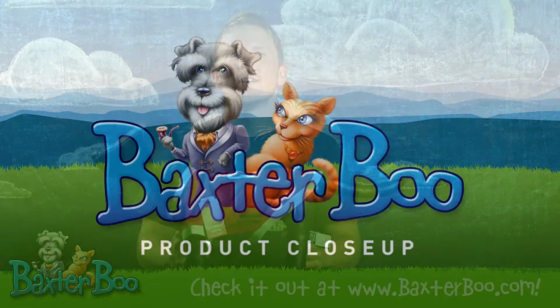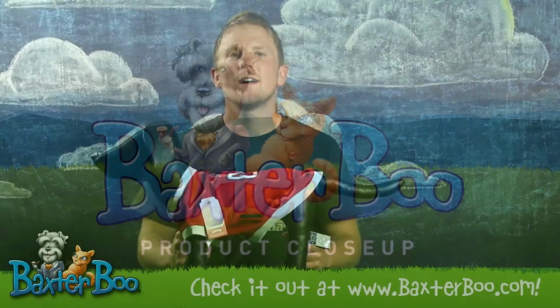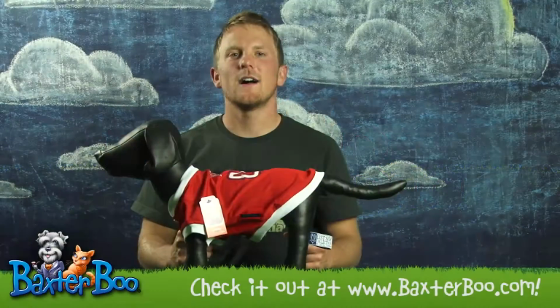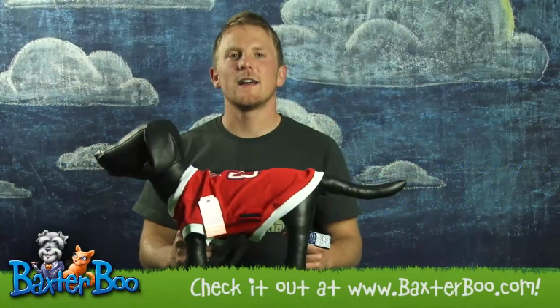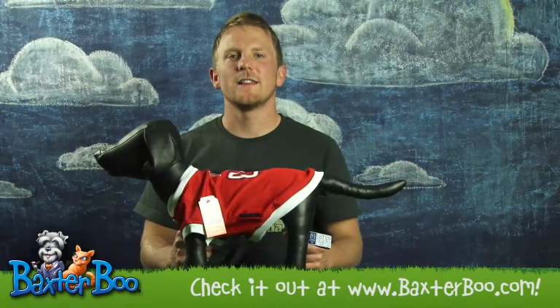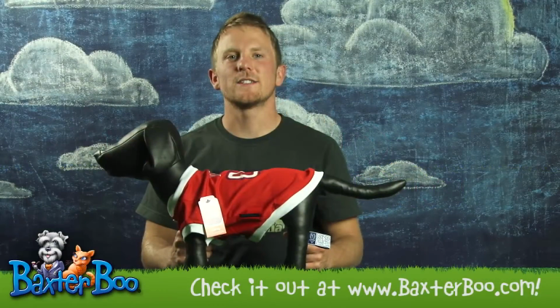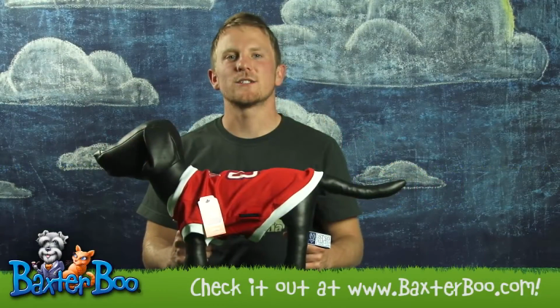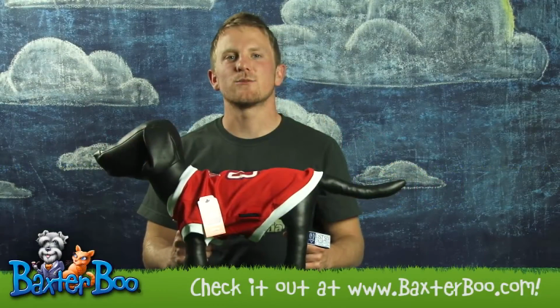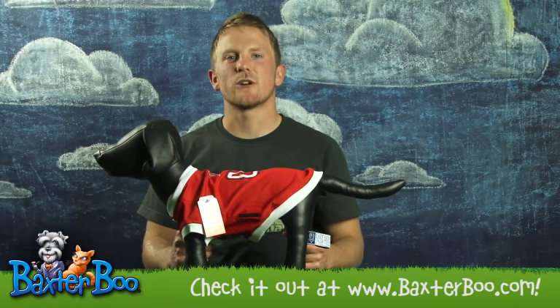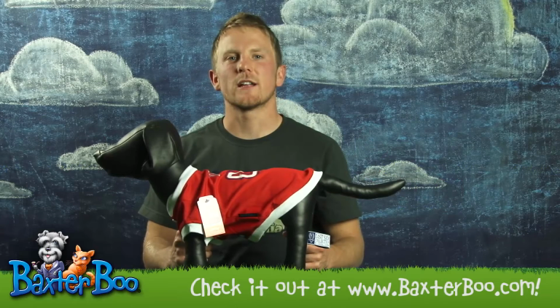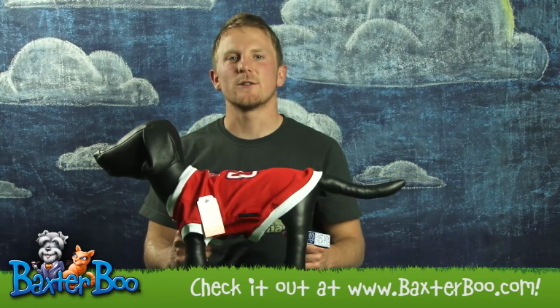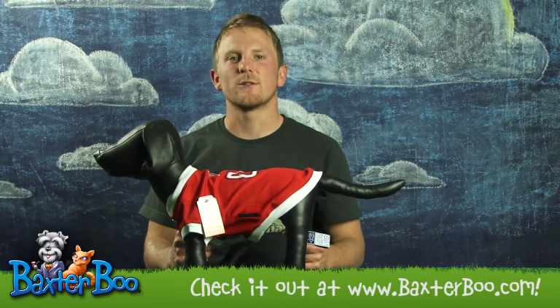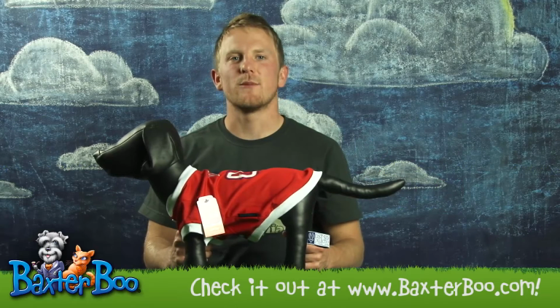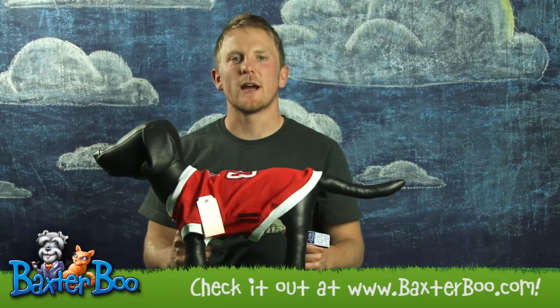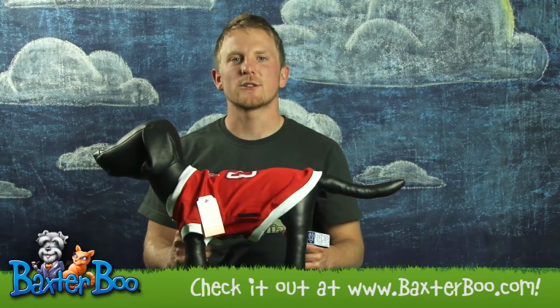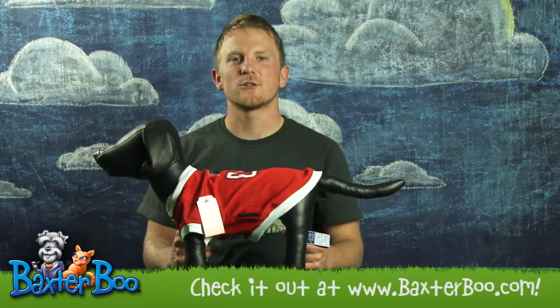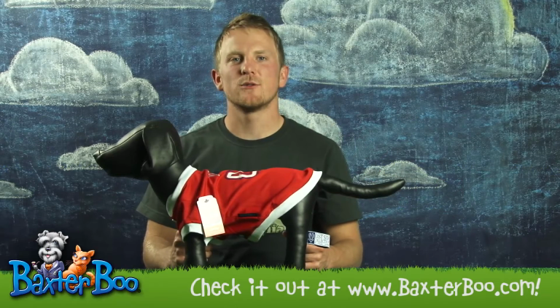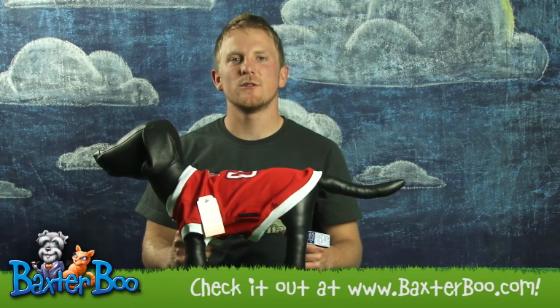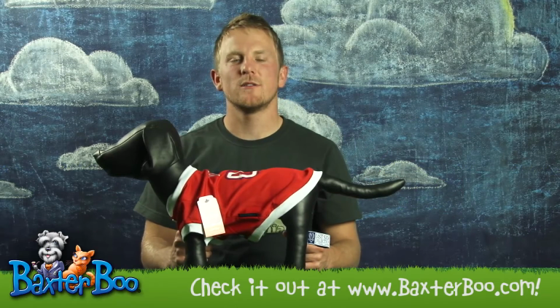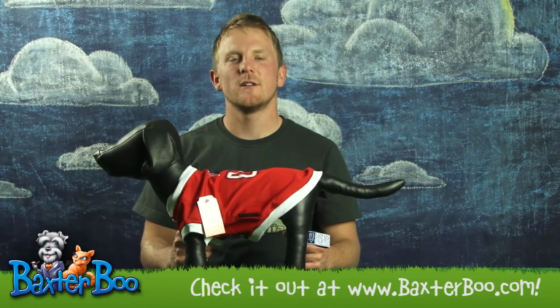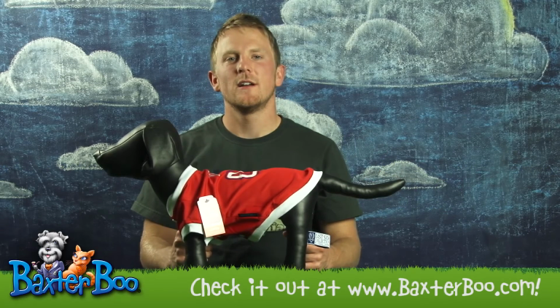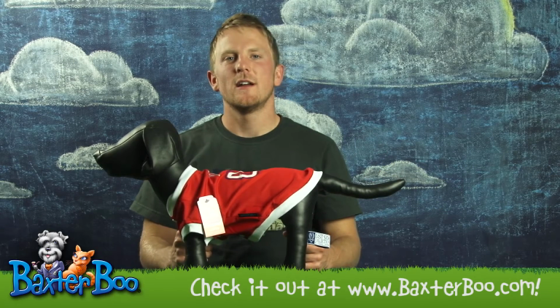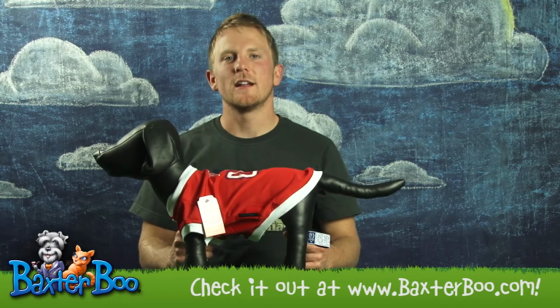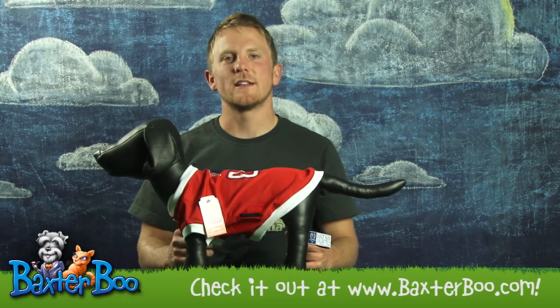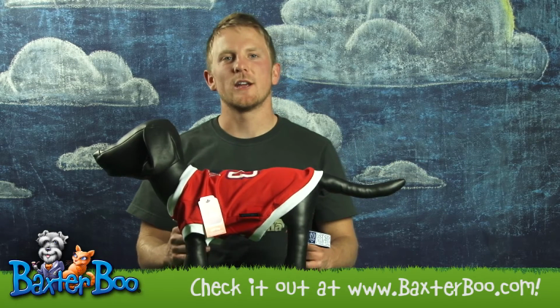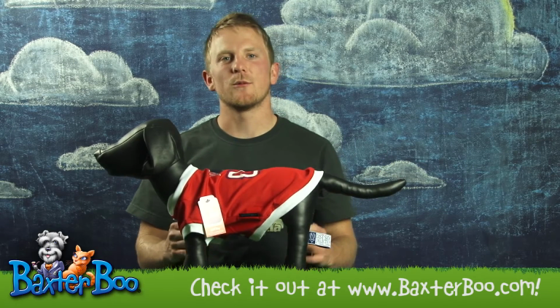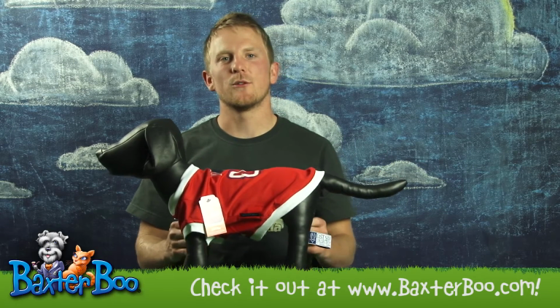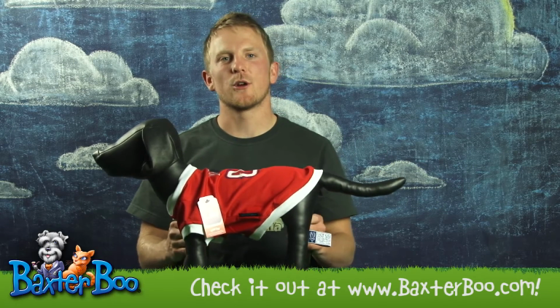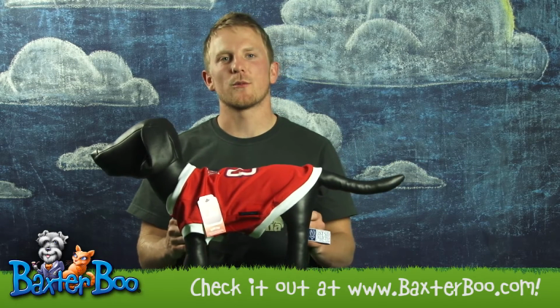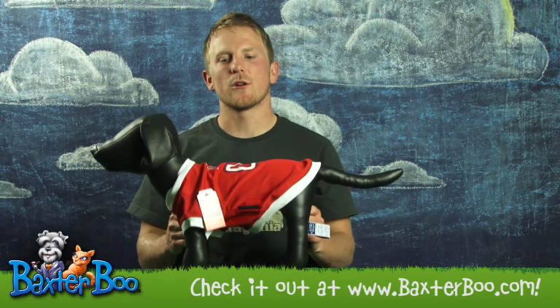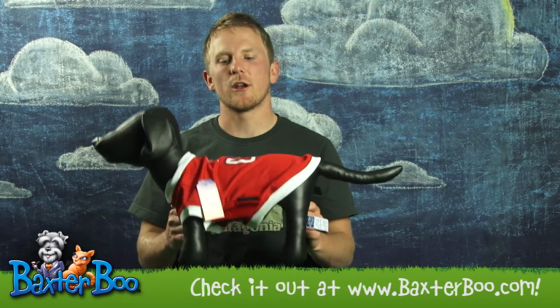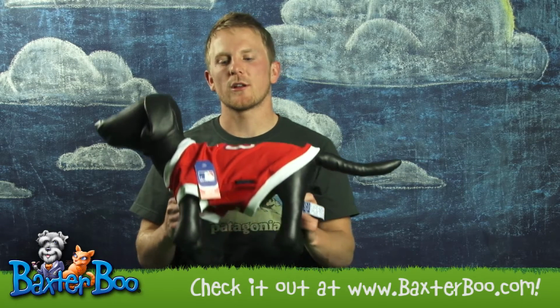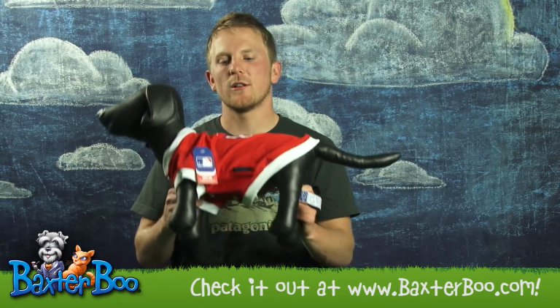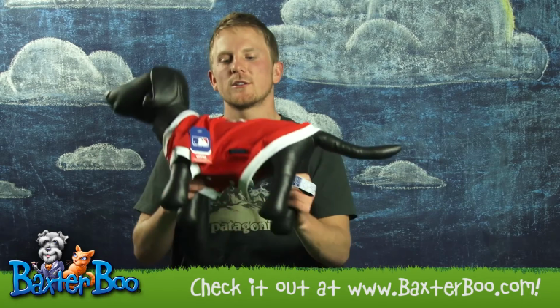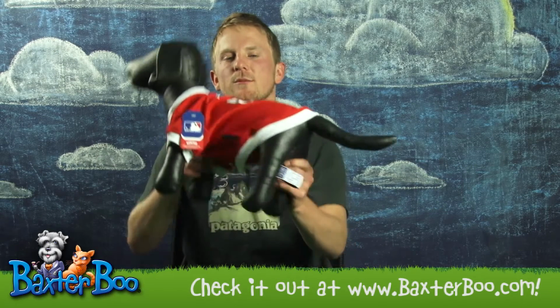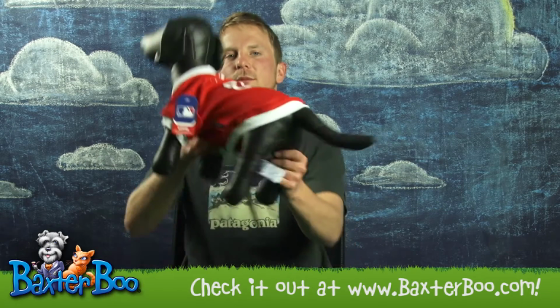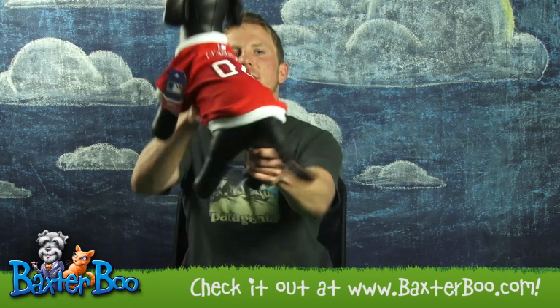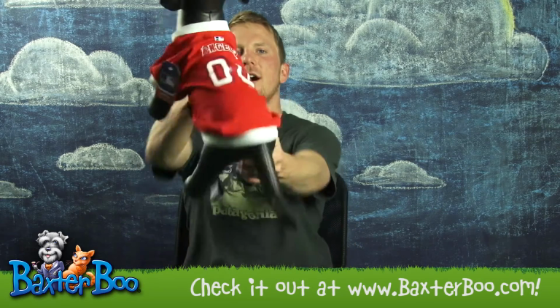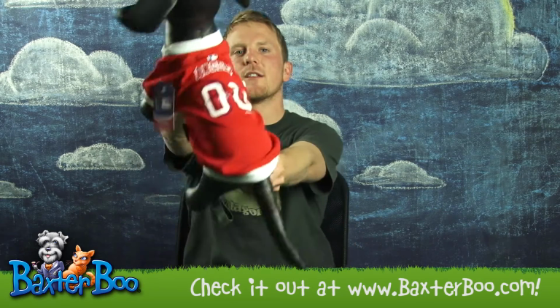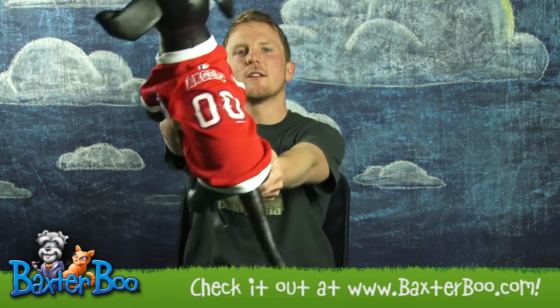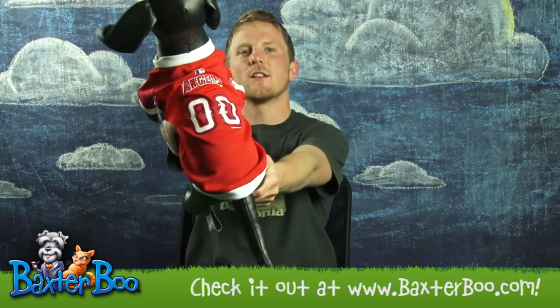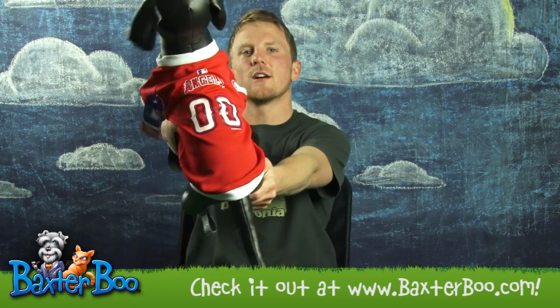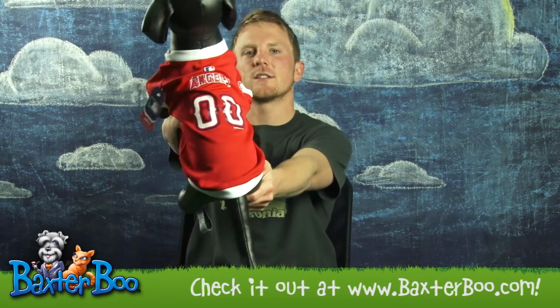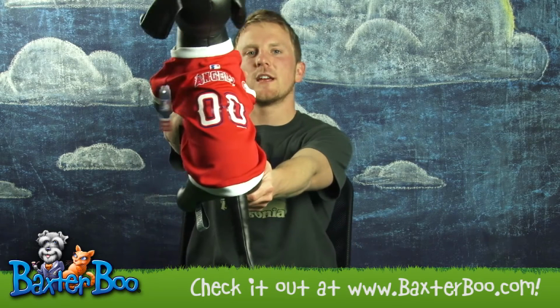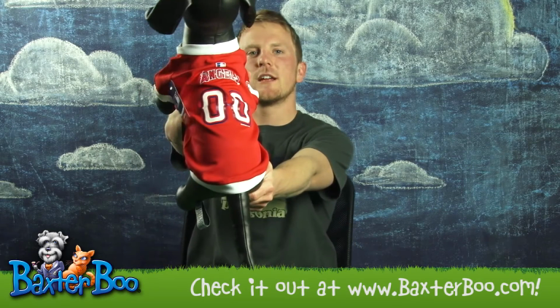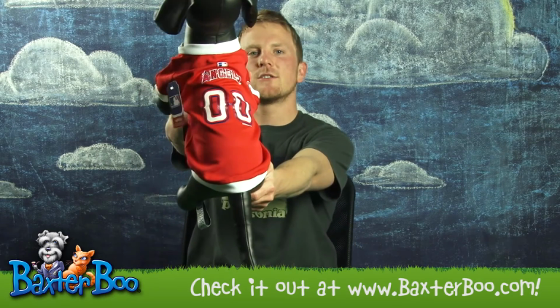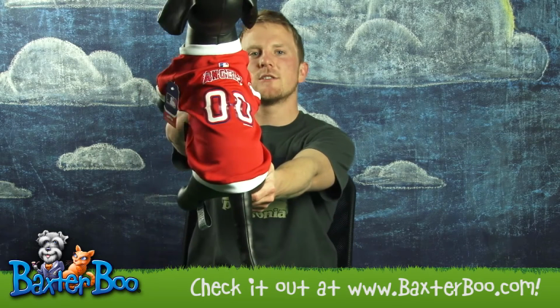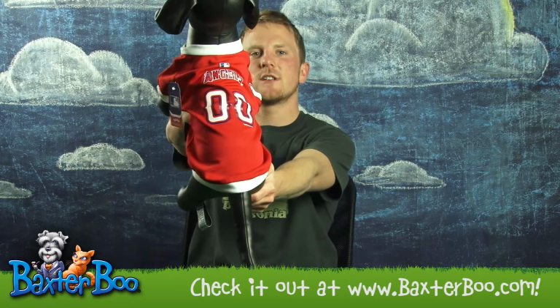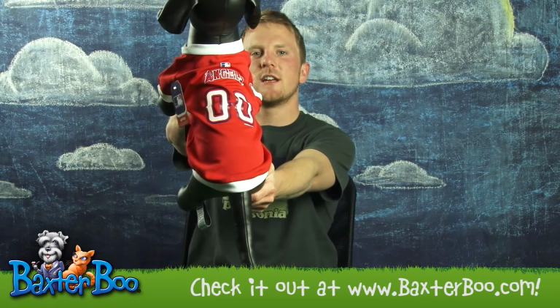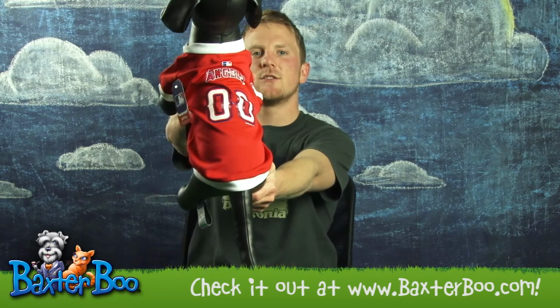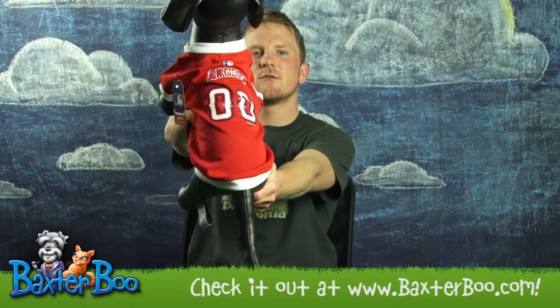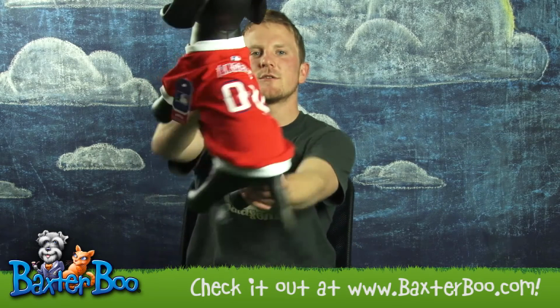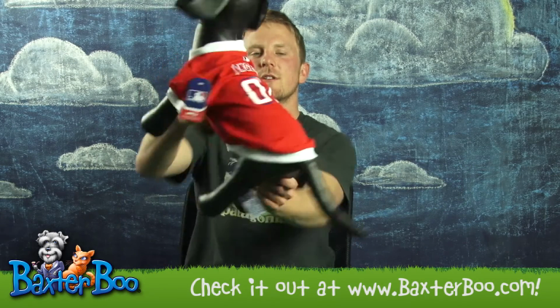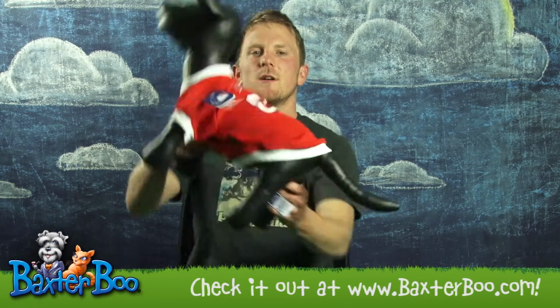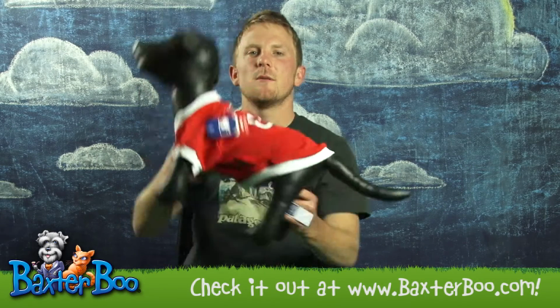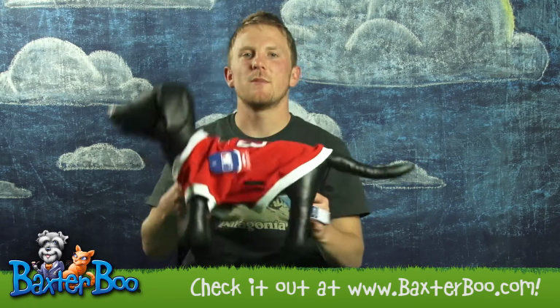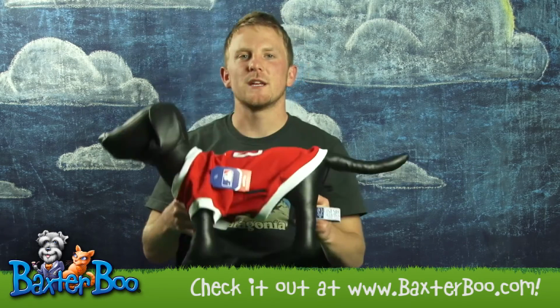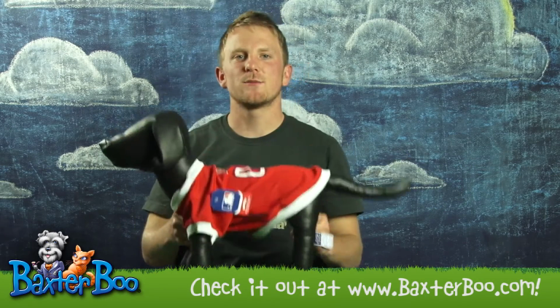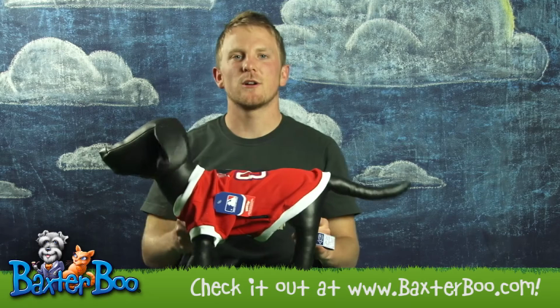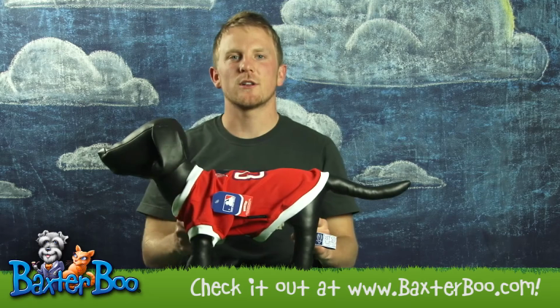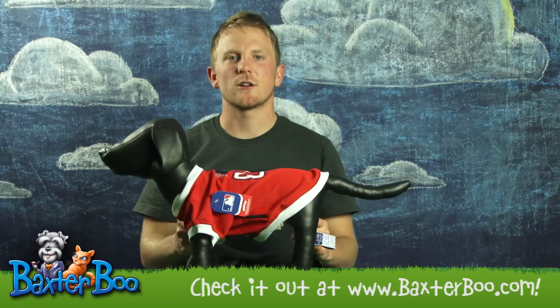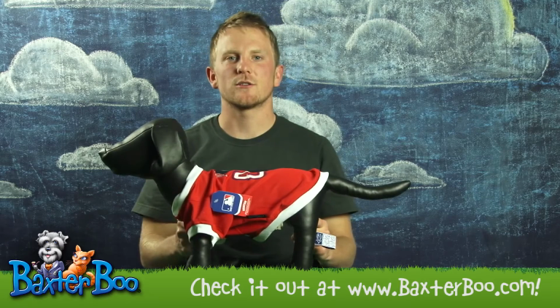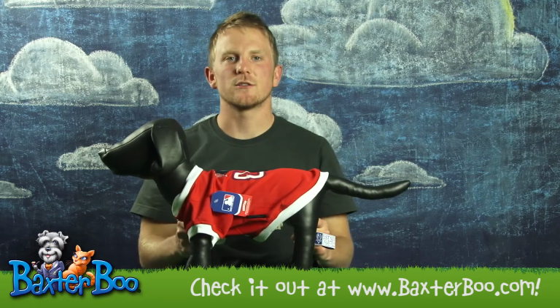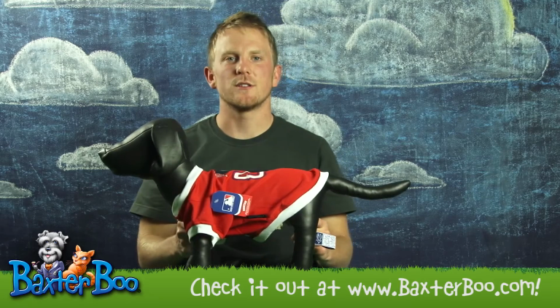Hi, this is Bradley with Baxter Boo, and today I'll be doing our product close-up on the Los Angeles Angels baseball dog jersey.